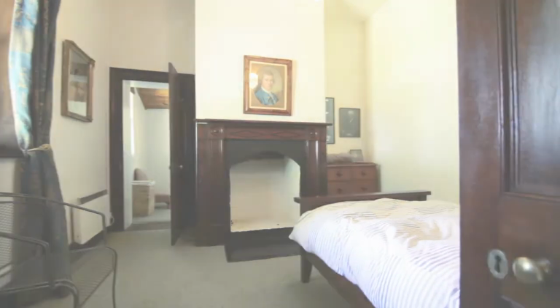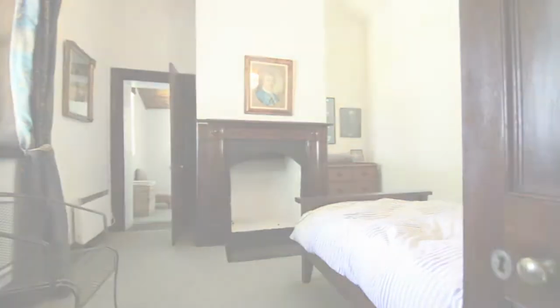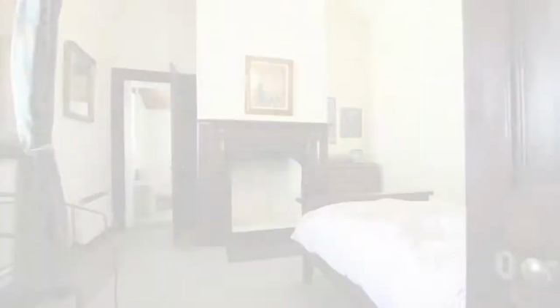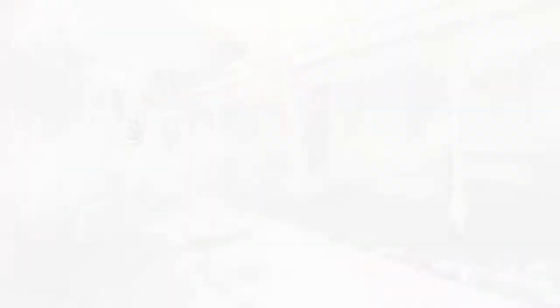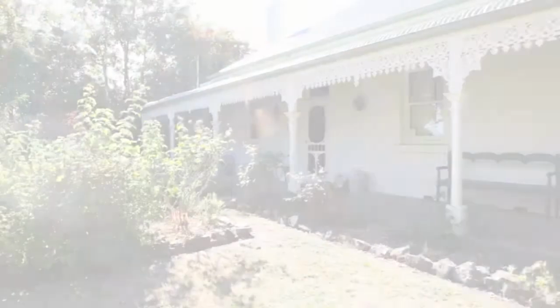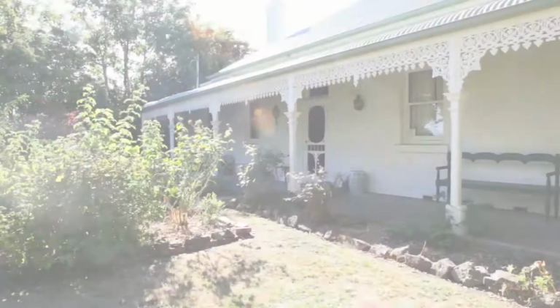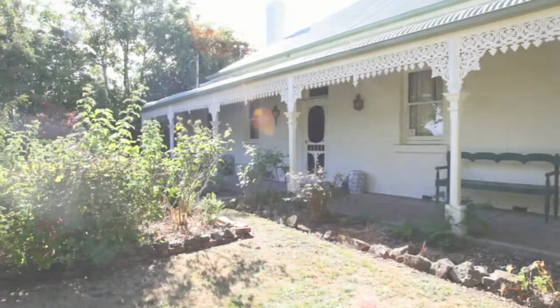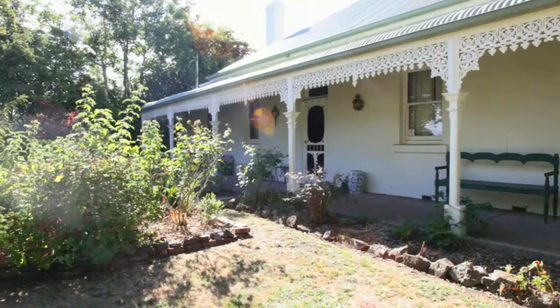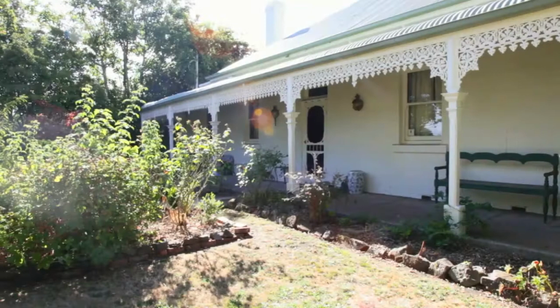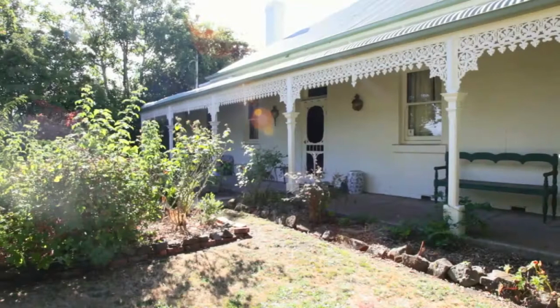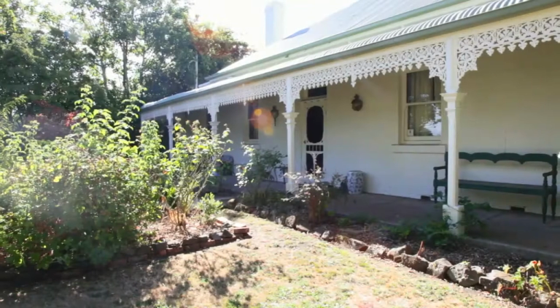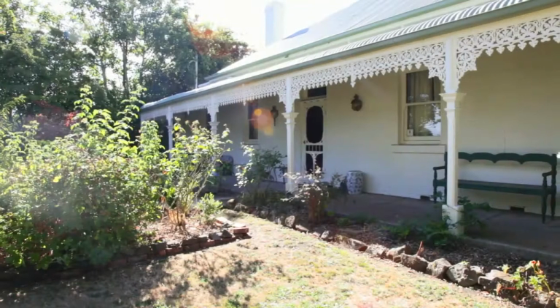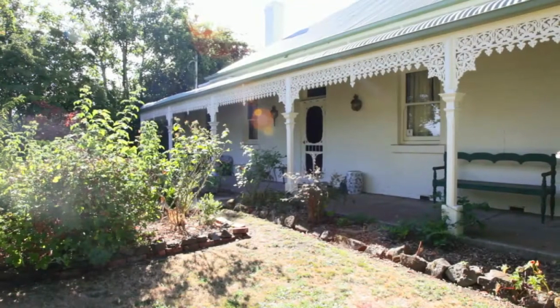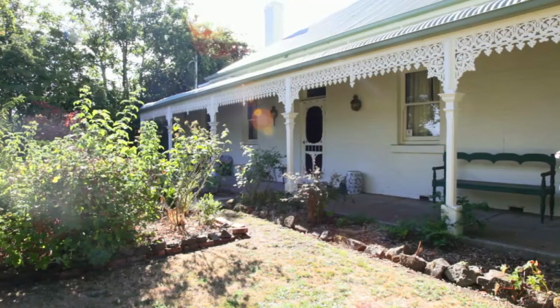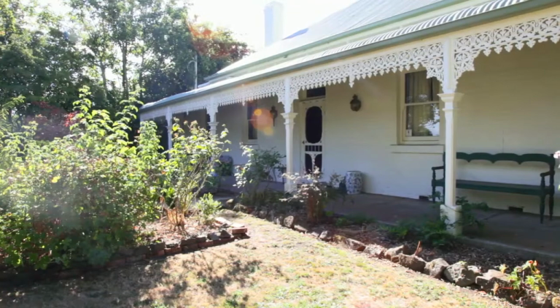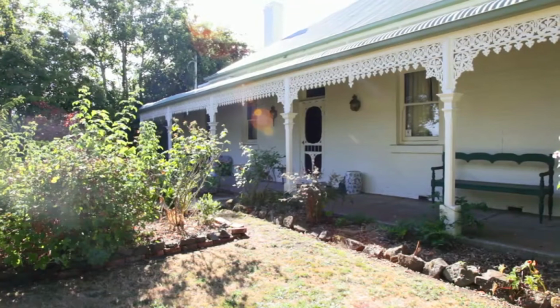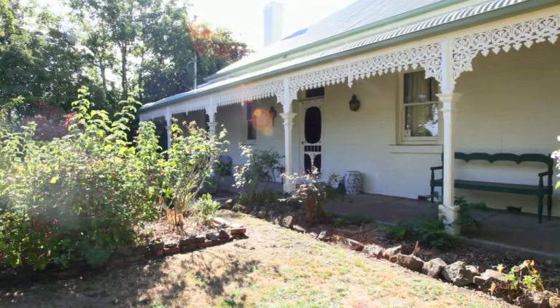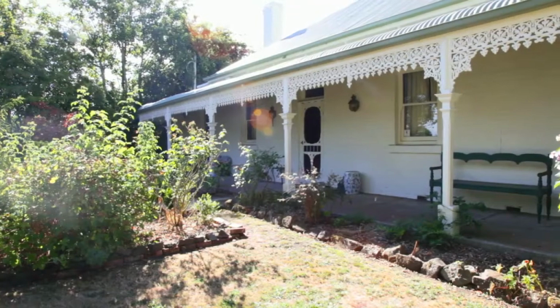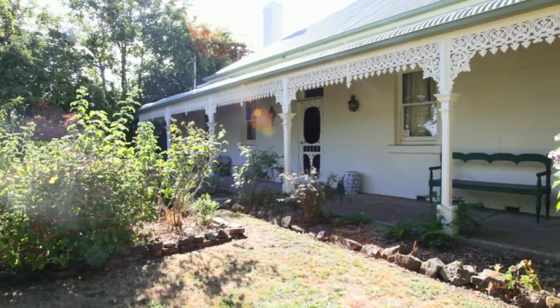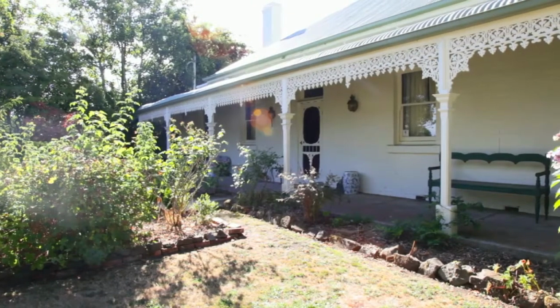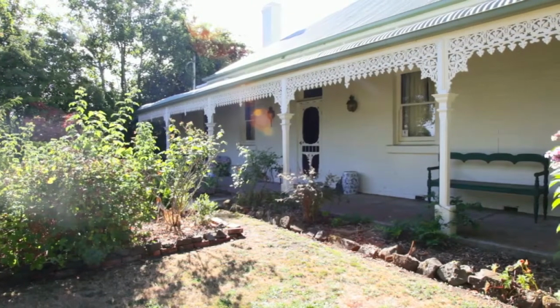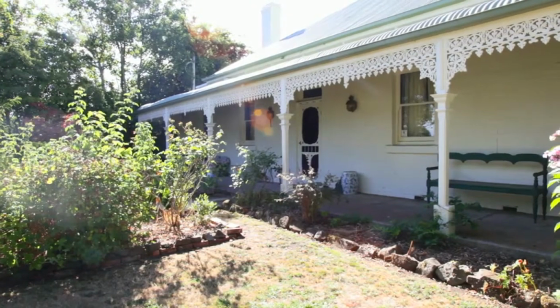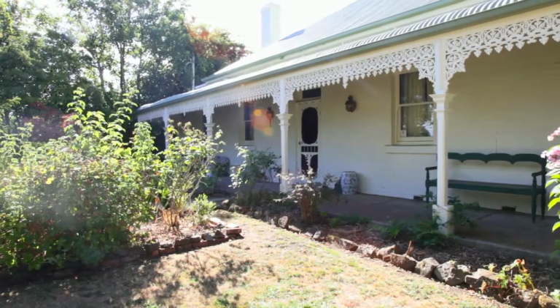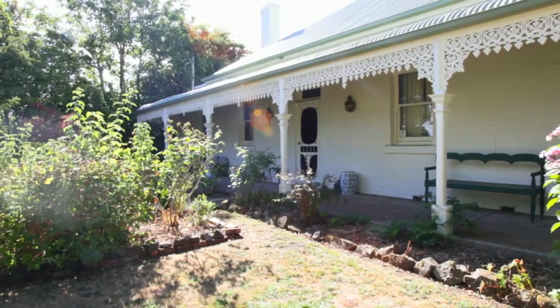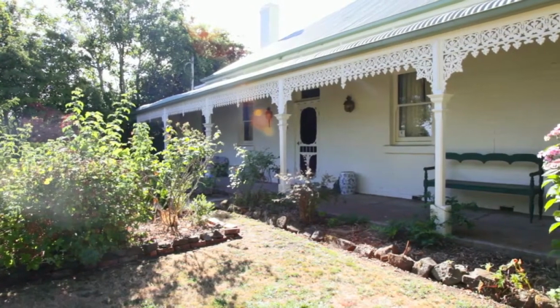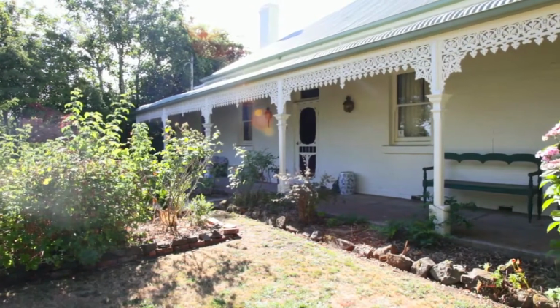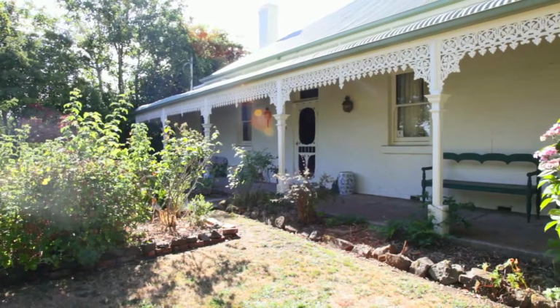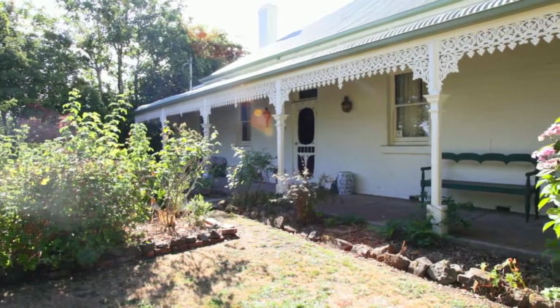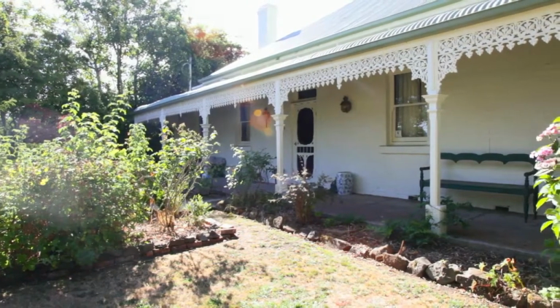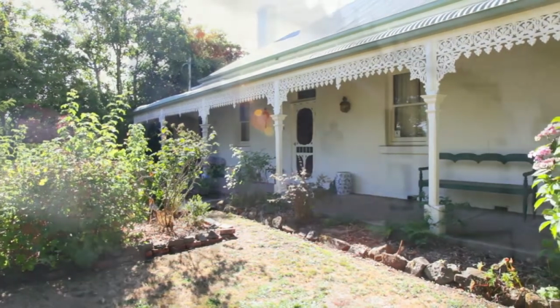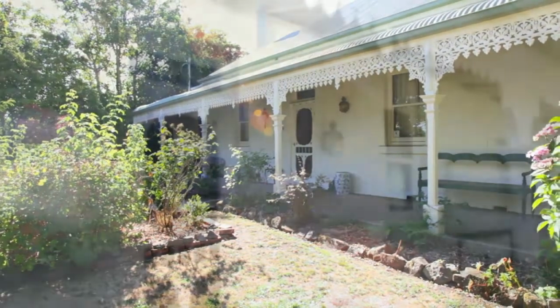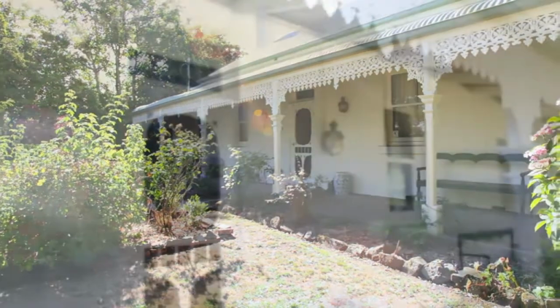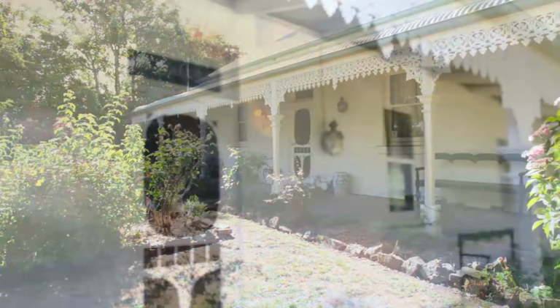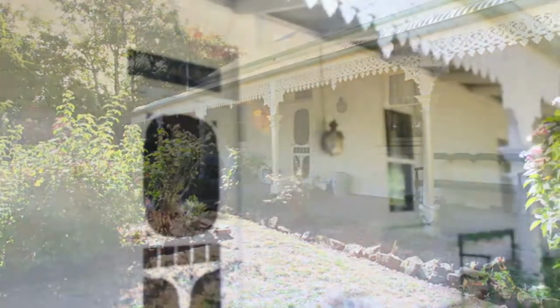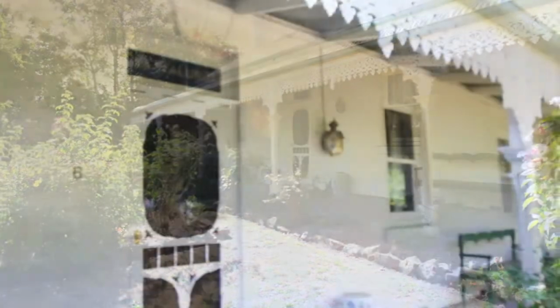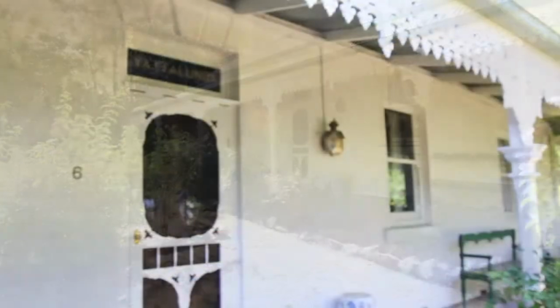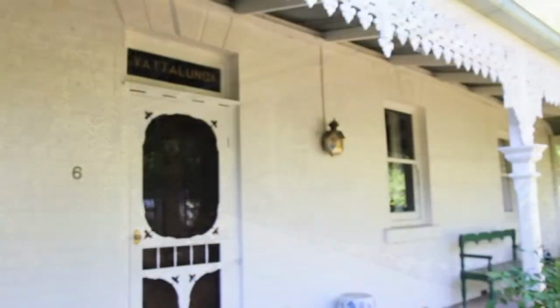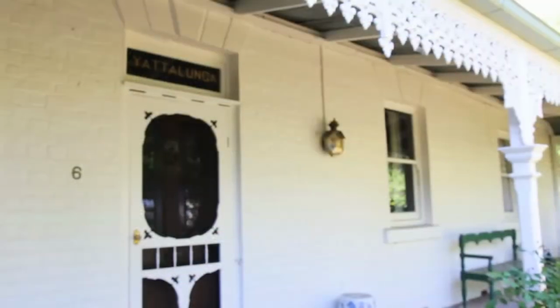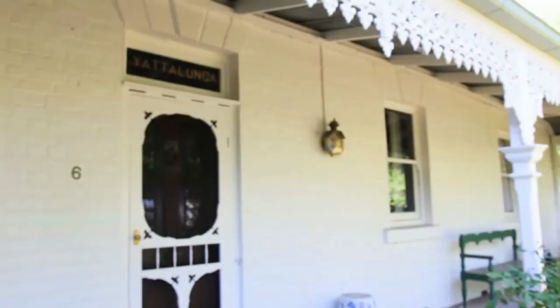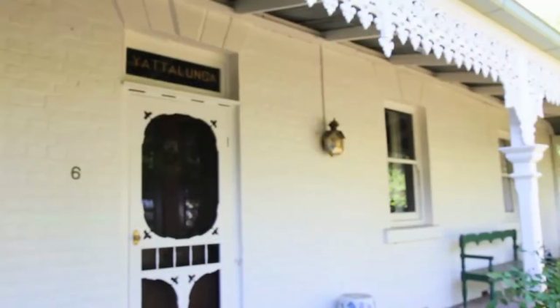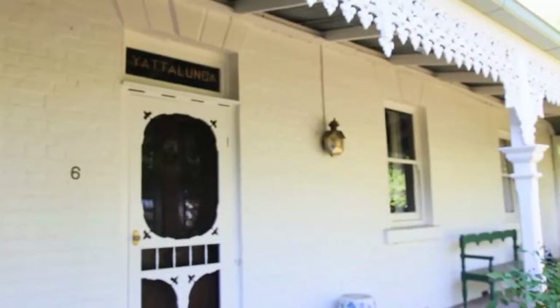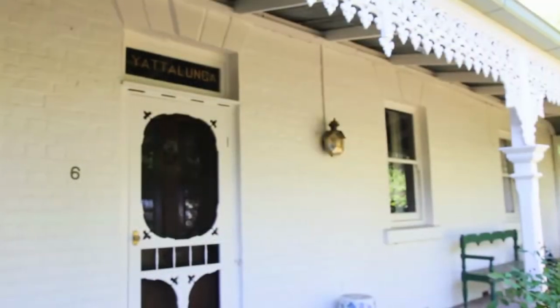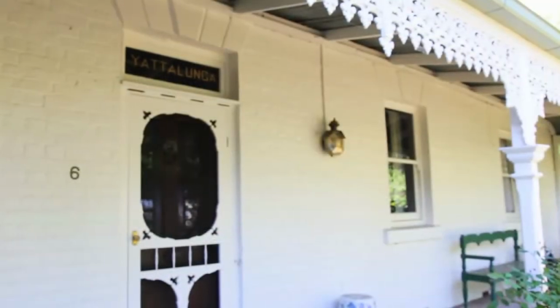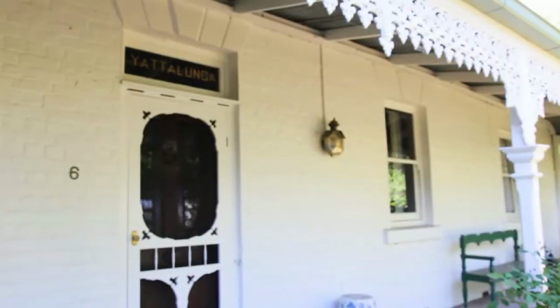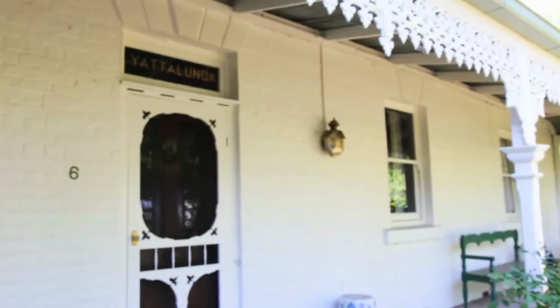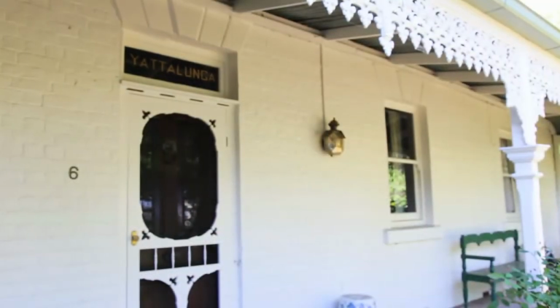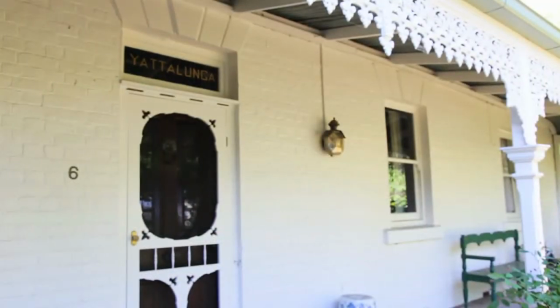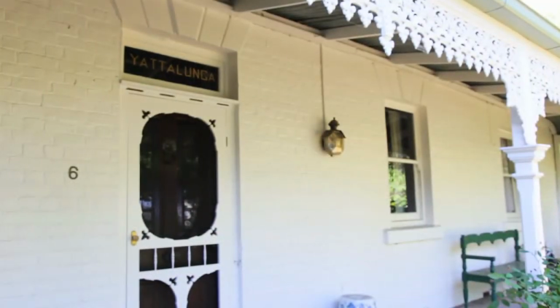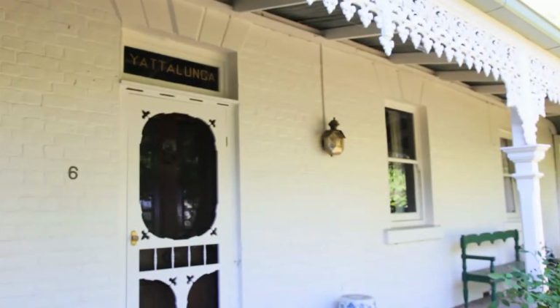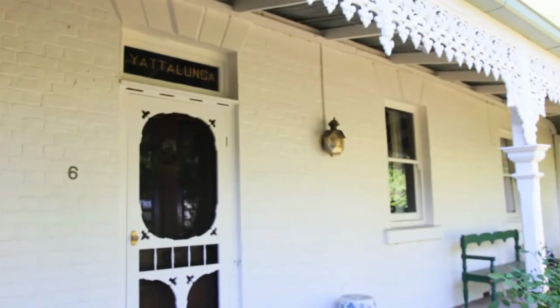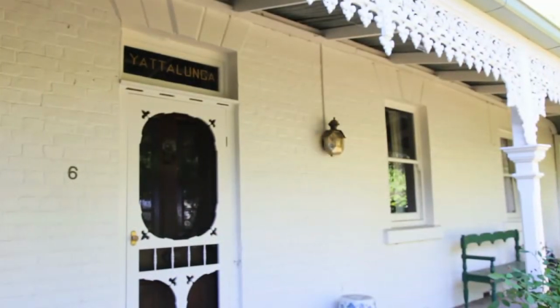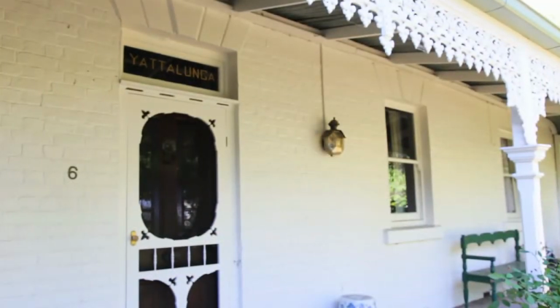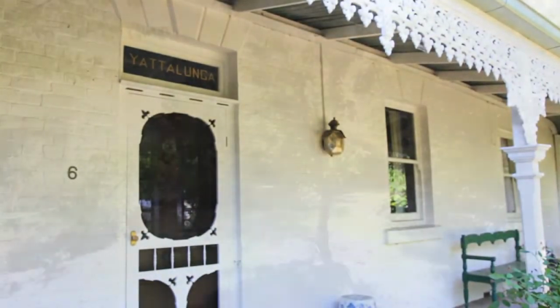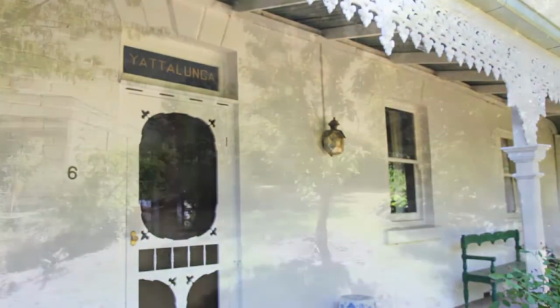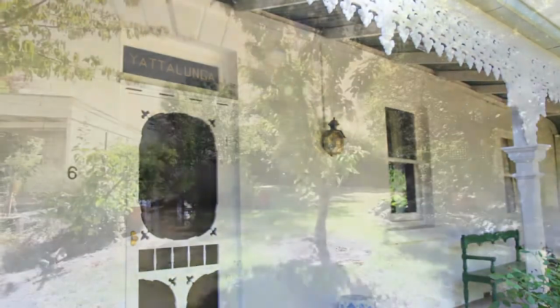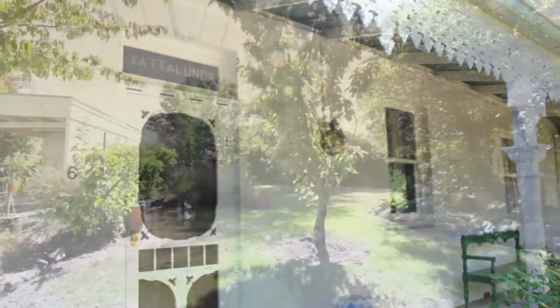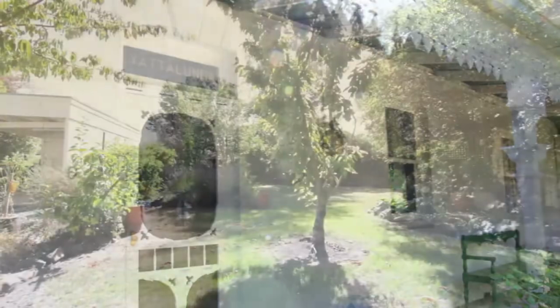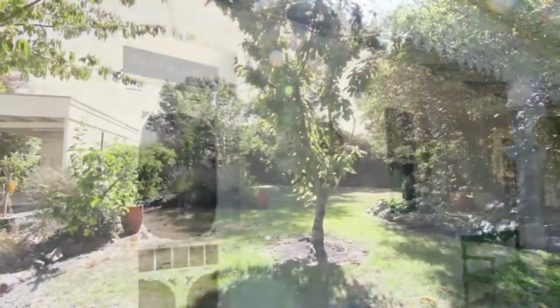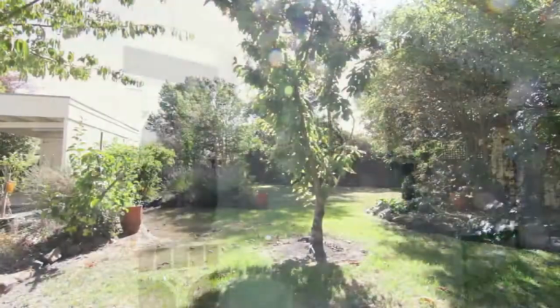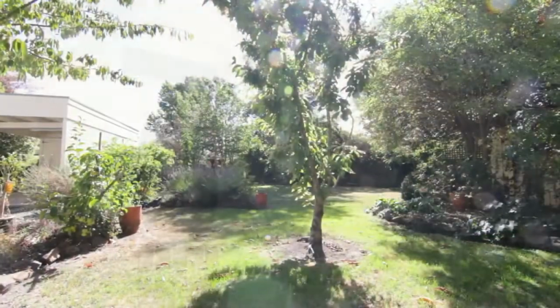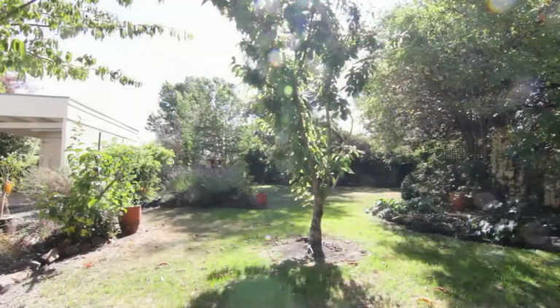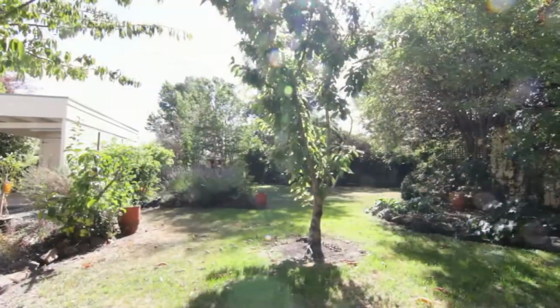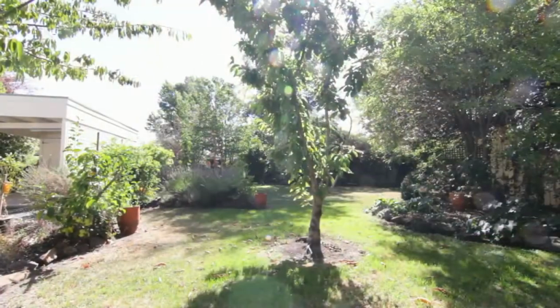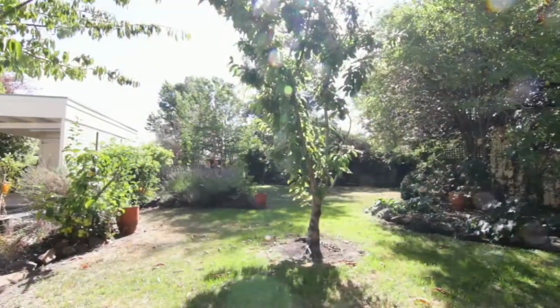From the front entrance of the property we see a typically symmetrical Georgian structure with a bullnose veranda which looks out to the quaint English styled gardens.